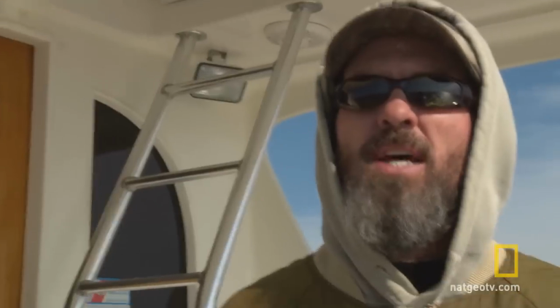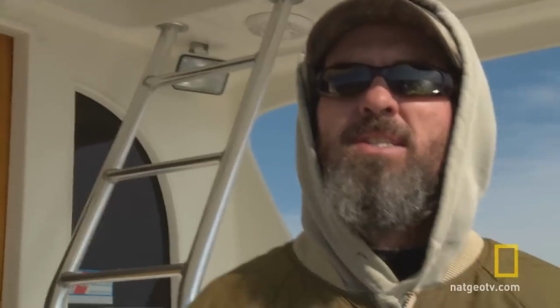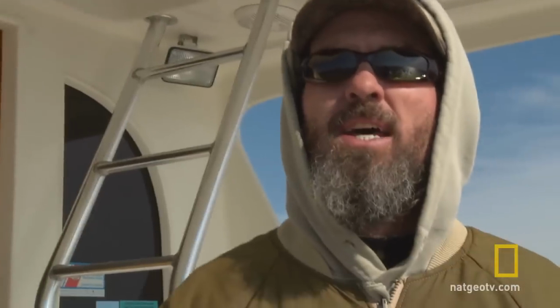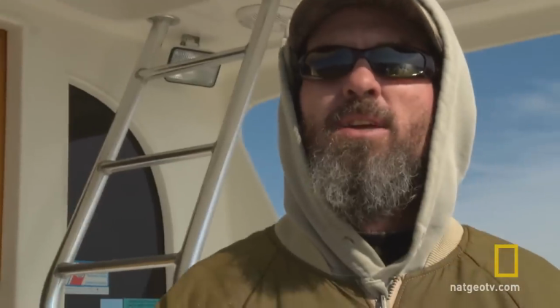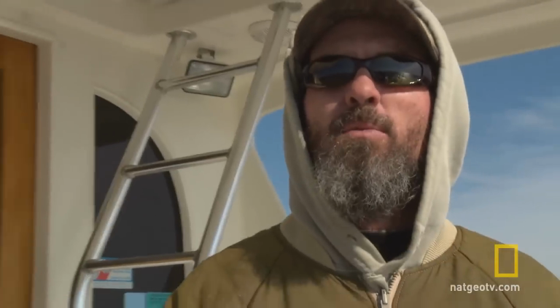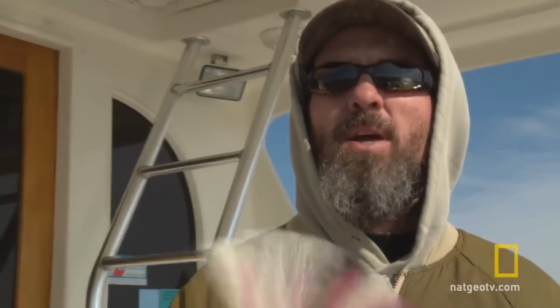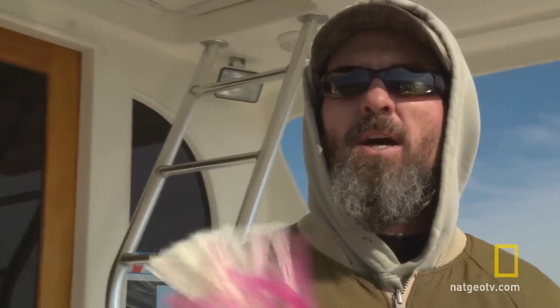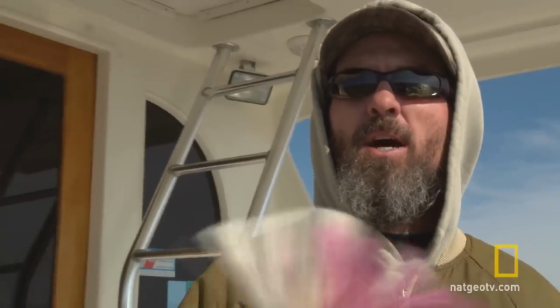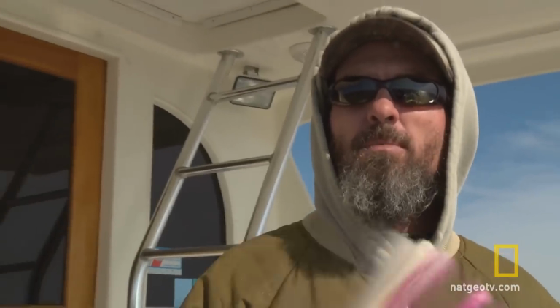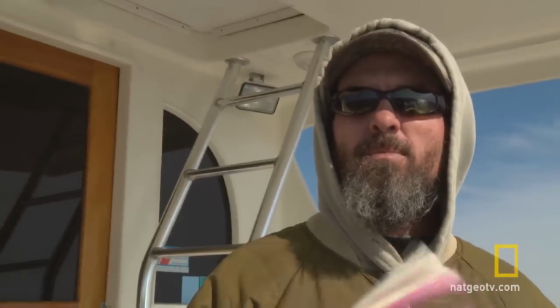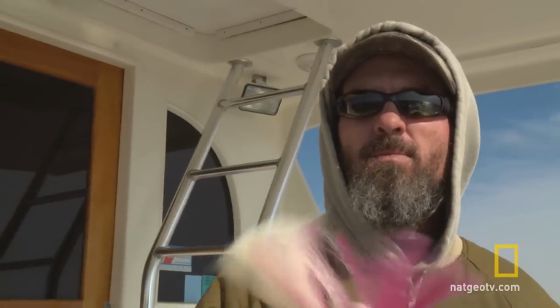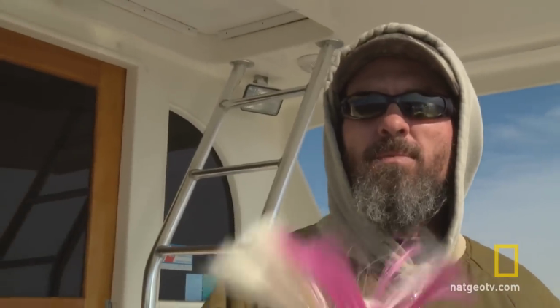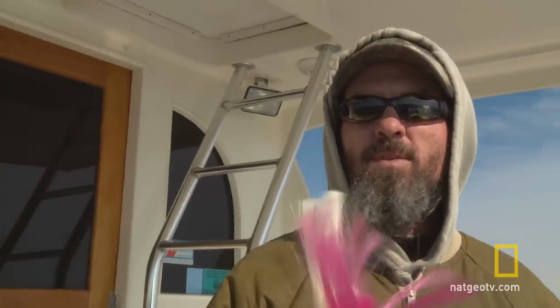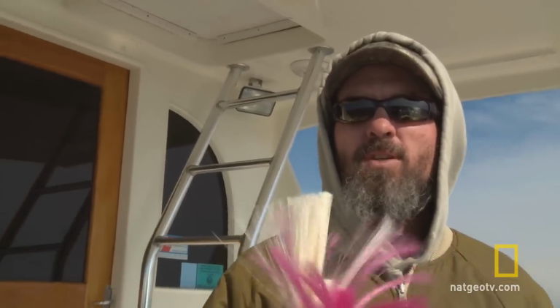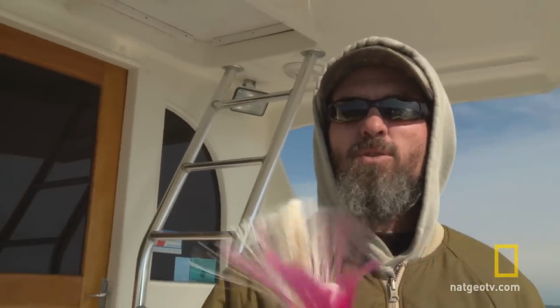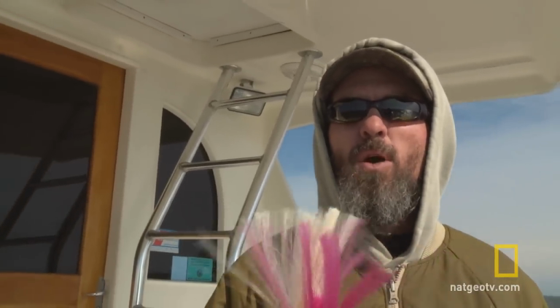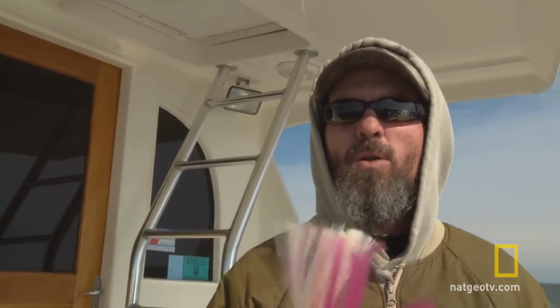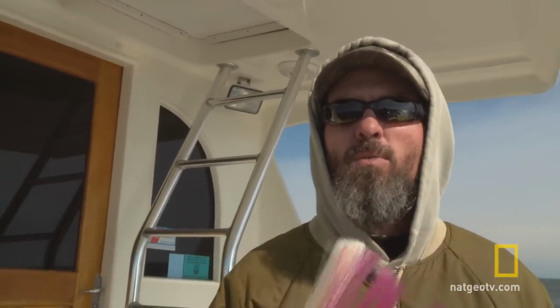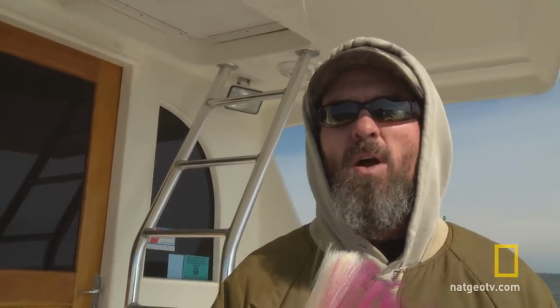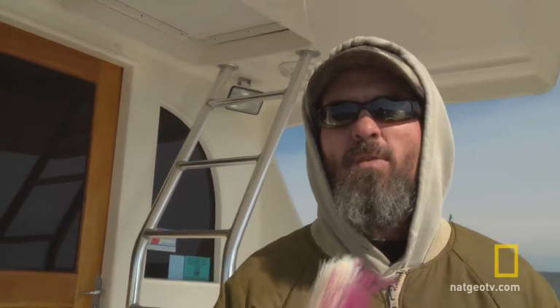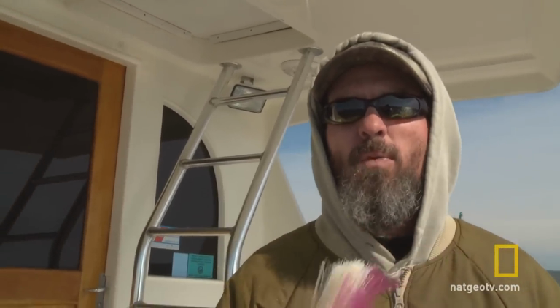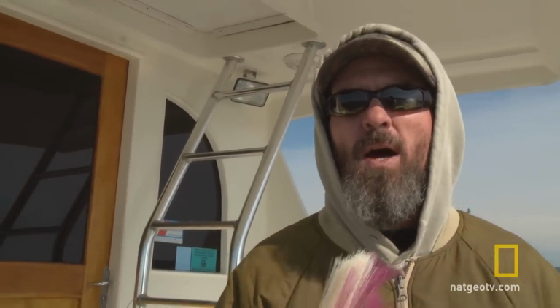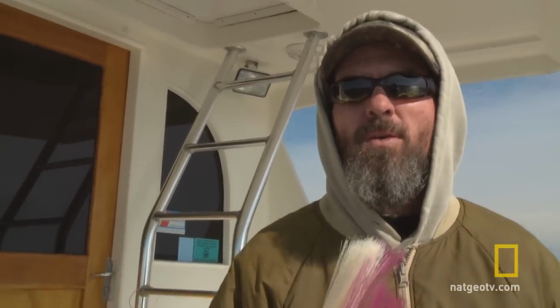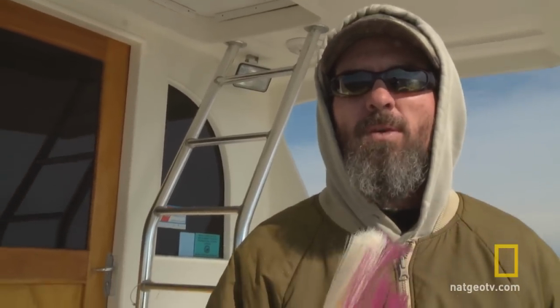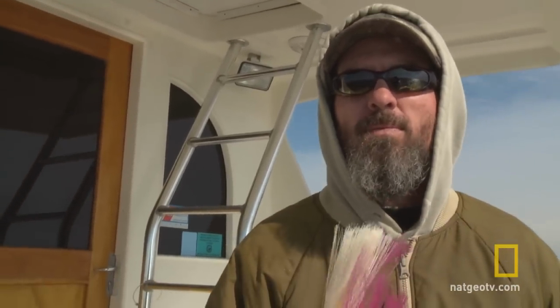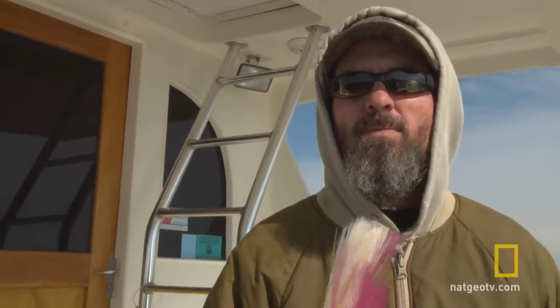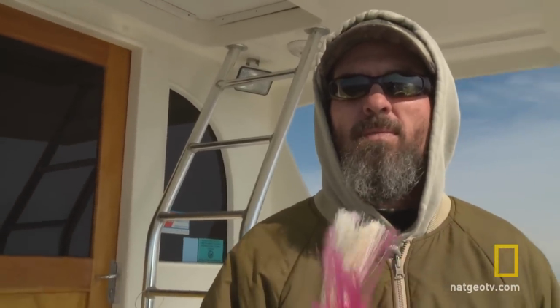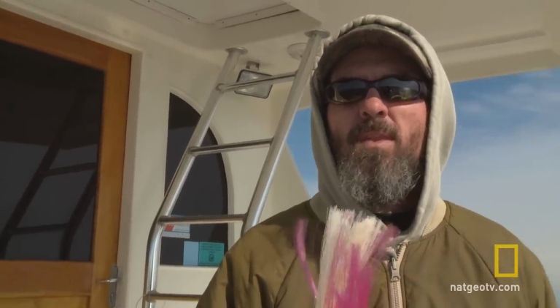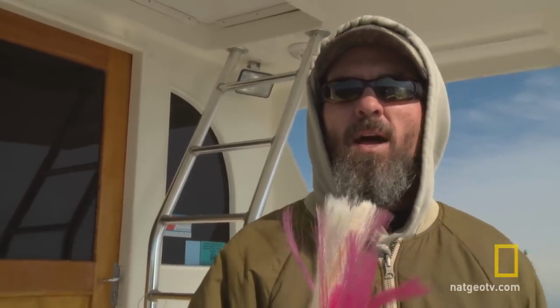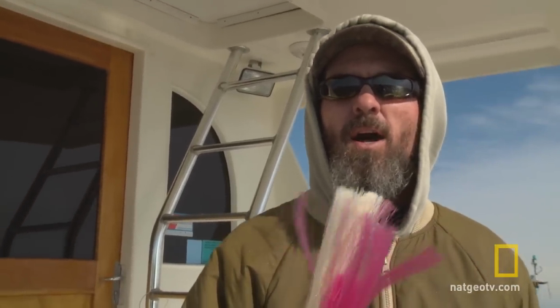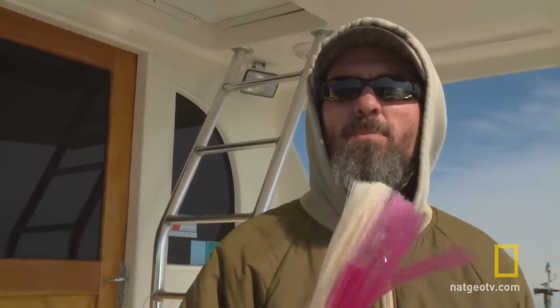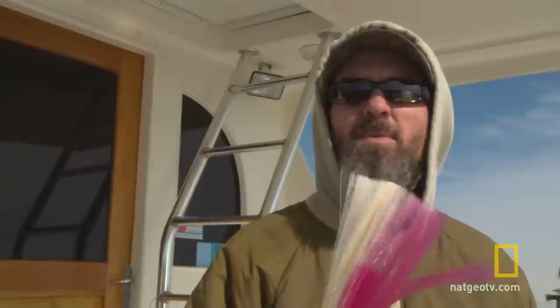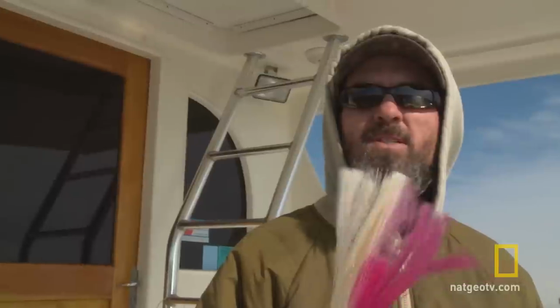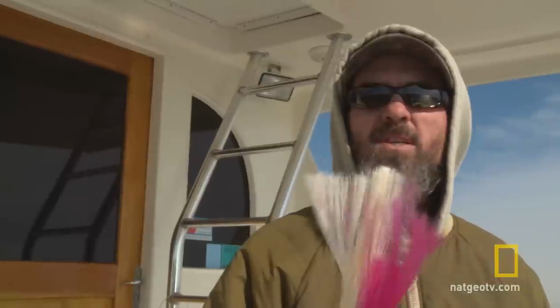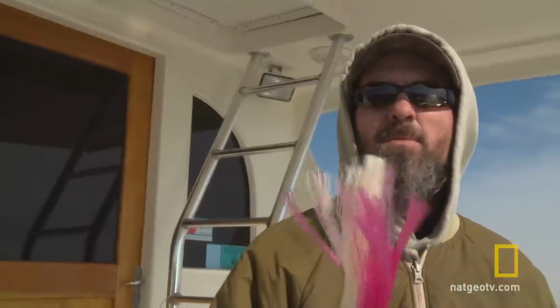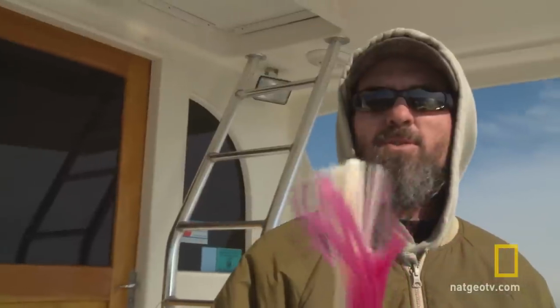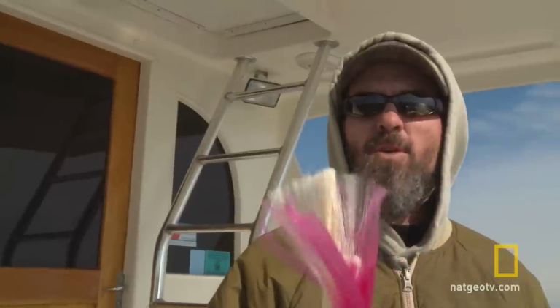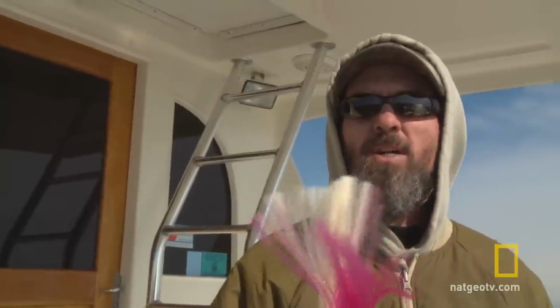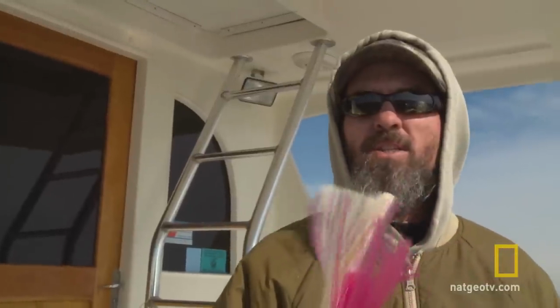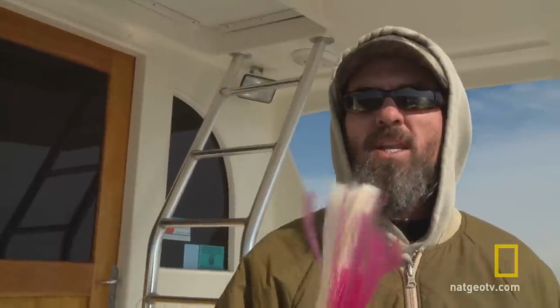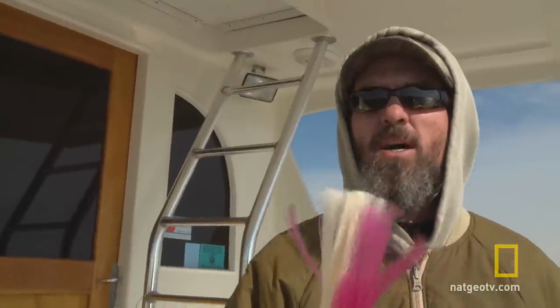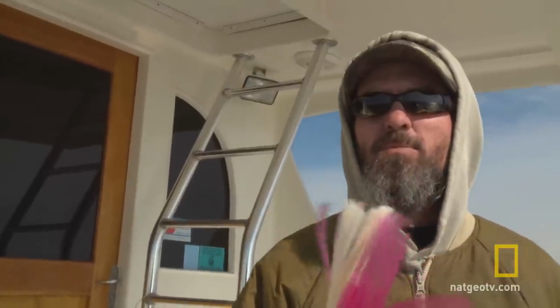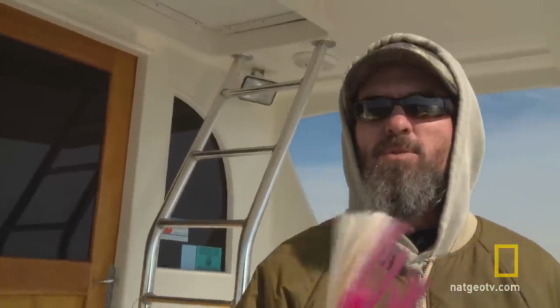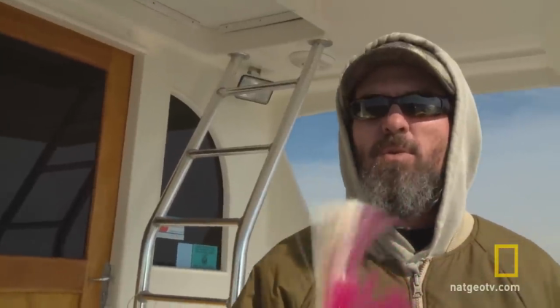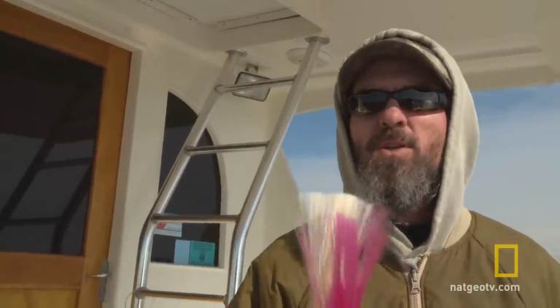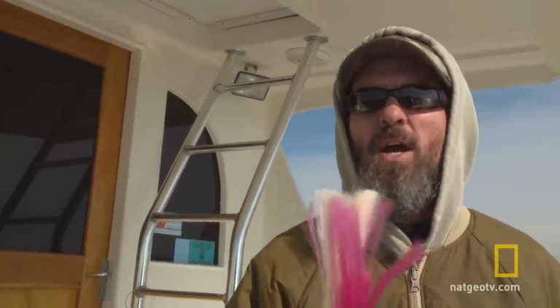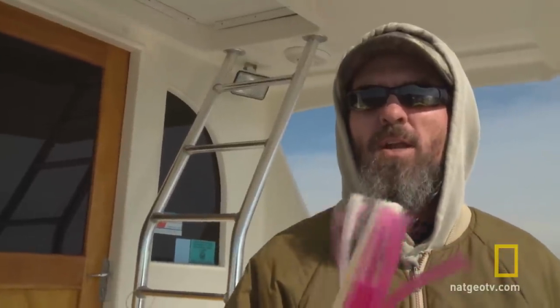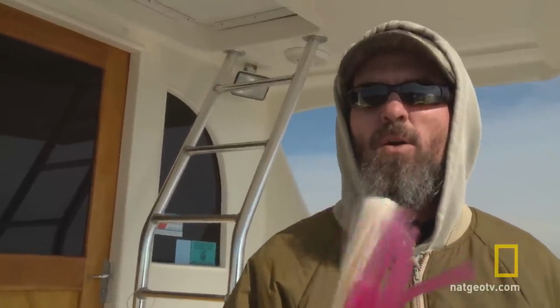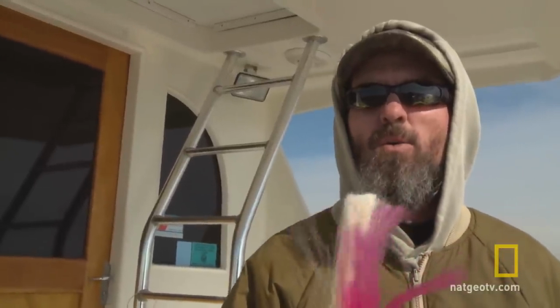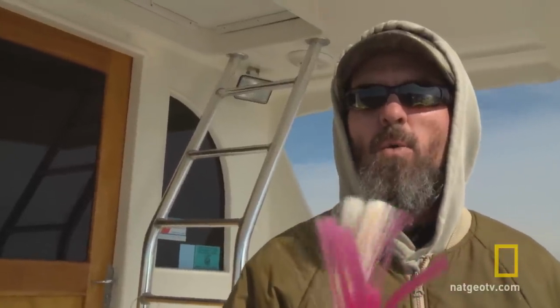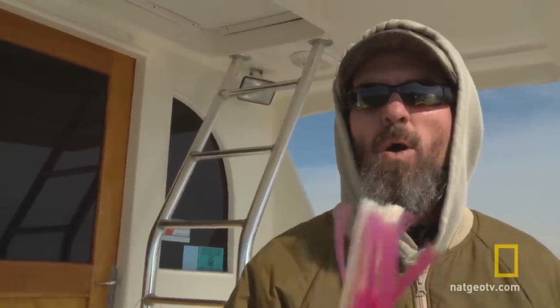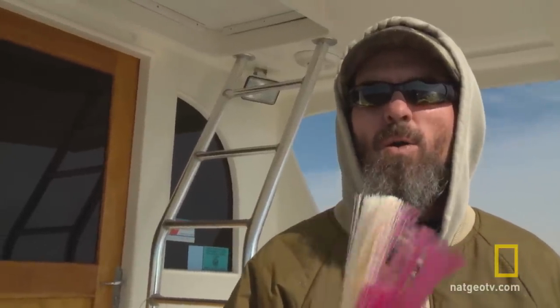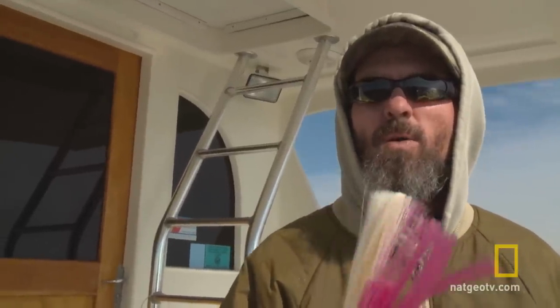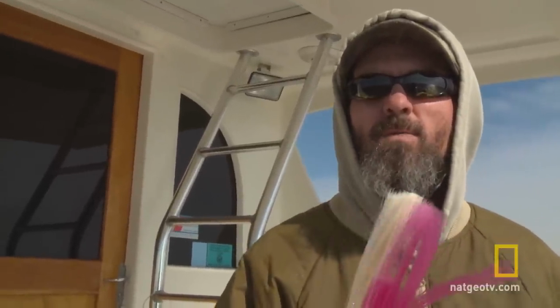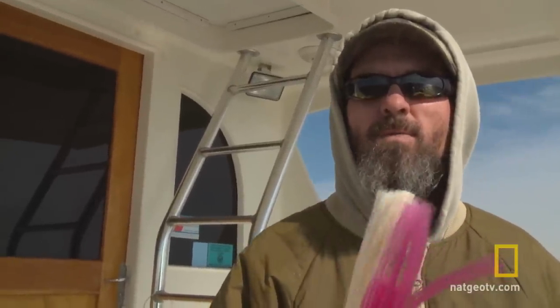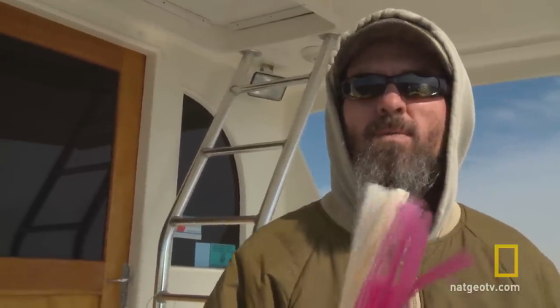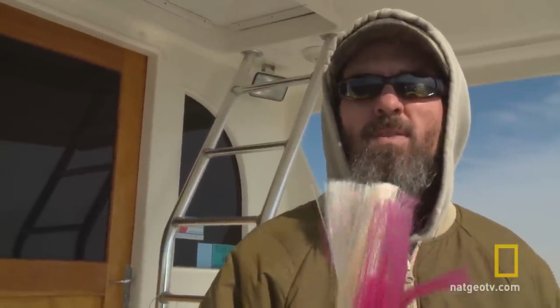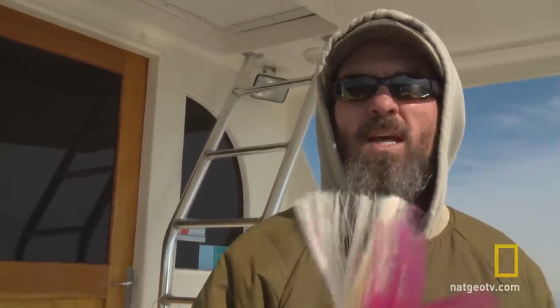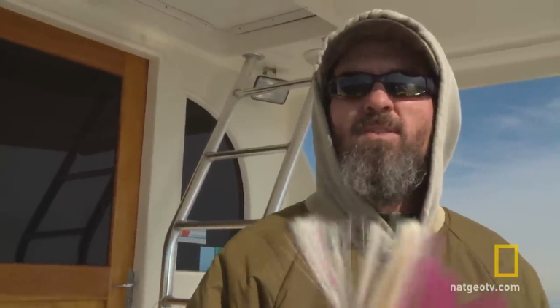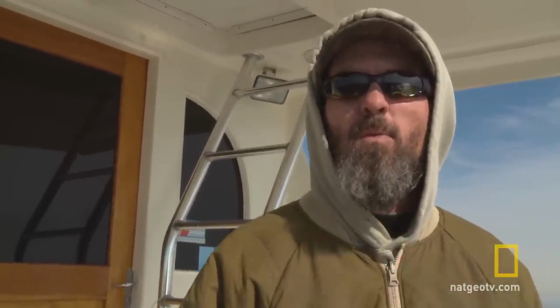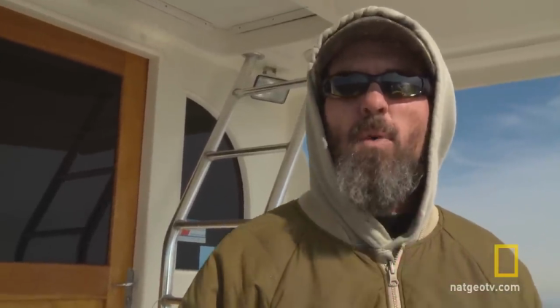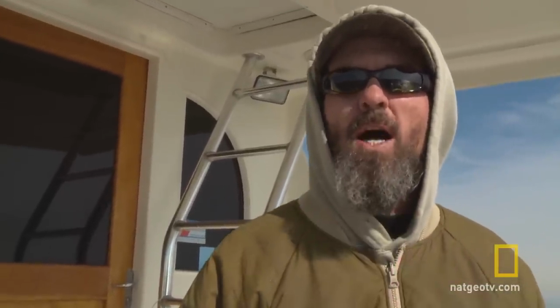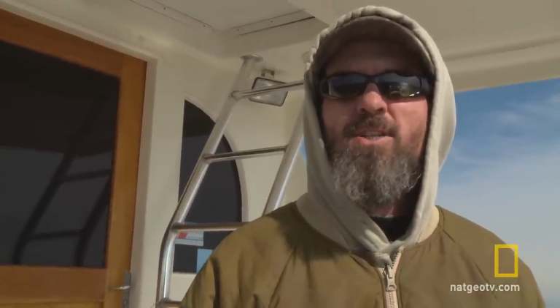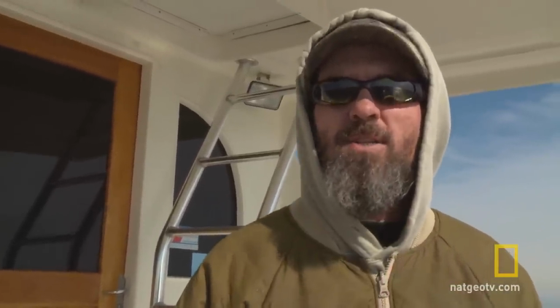So that's how you rig up for trolling in rough weather. I hope this demonstration helps you when you're out on the water. Thanks for watching.